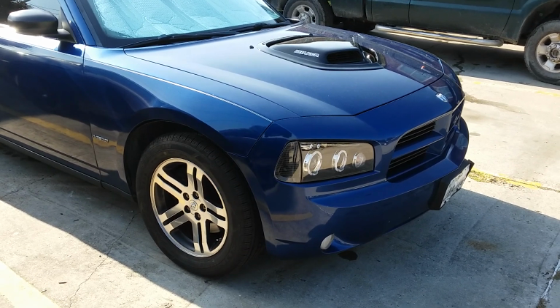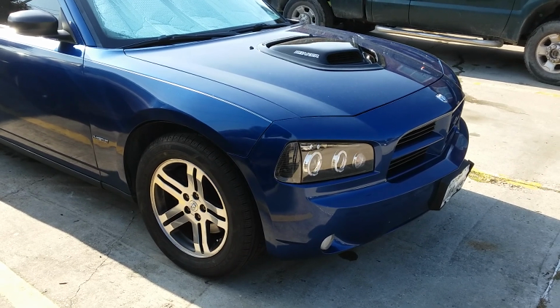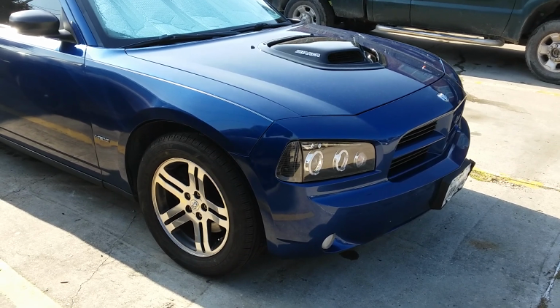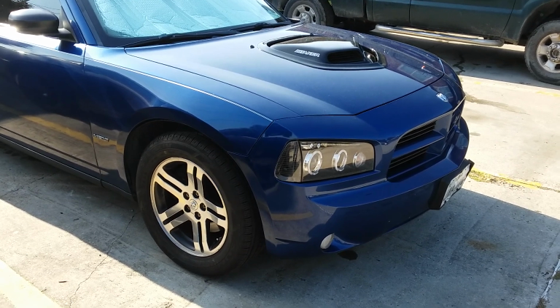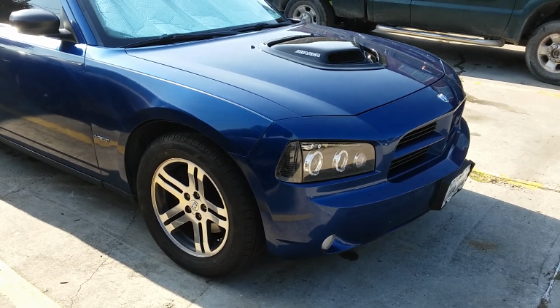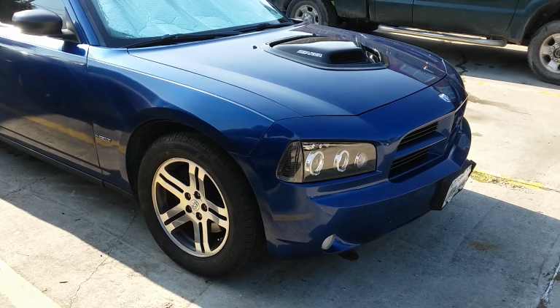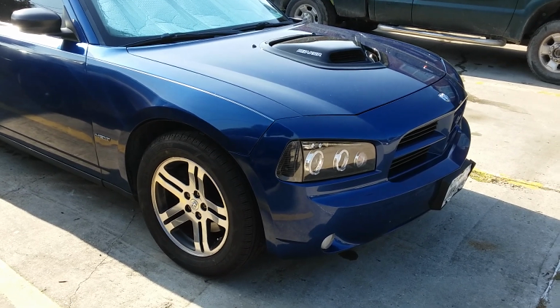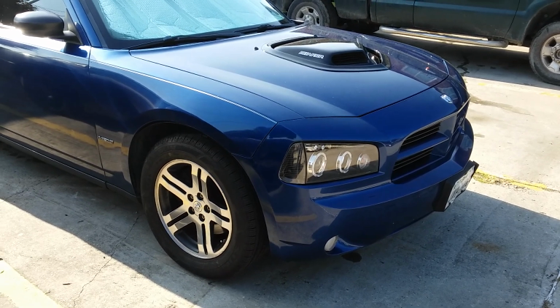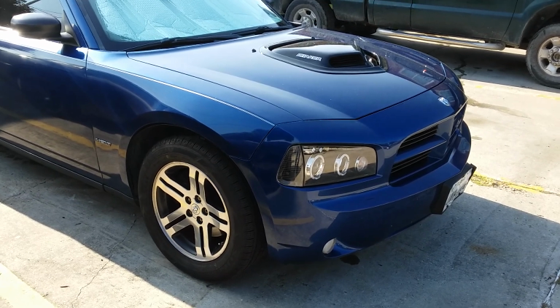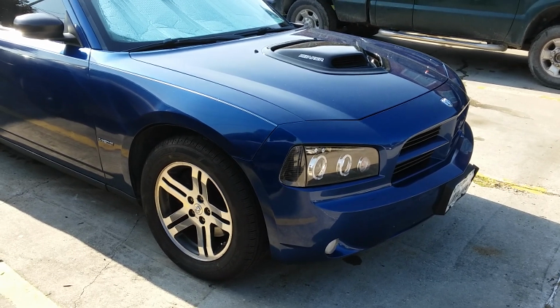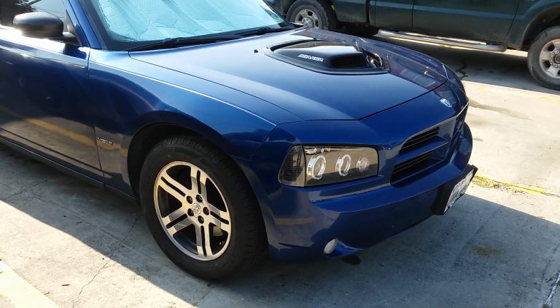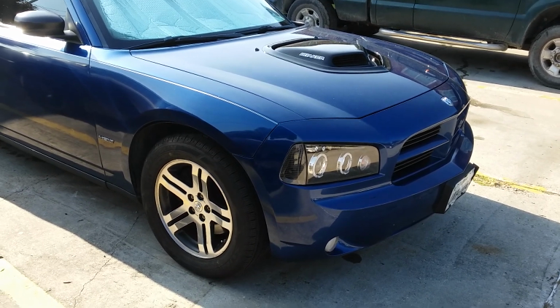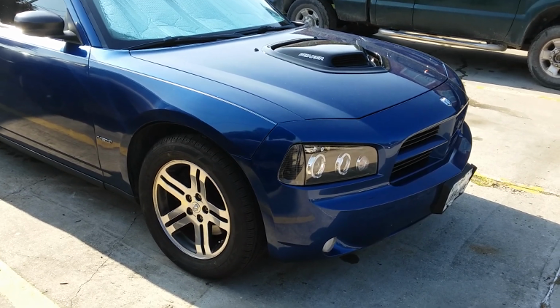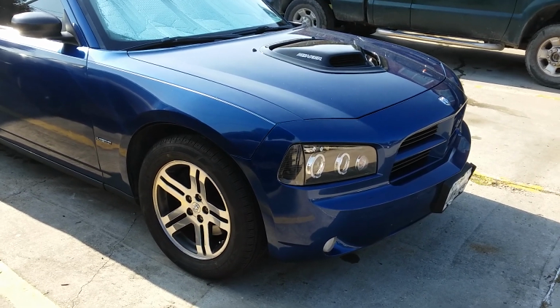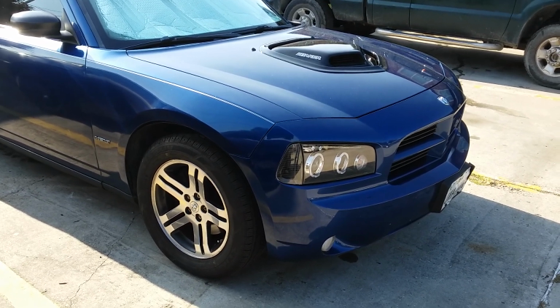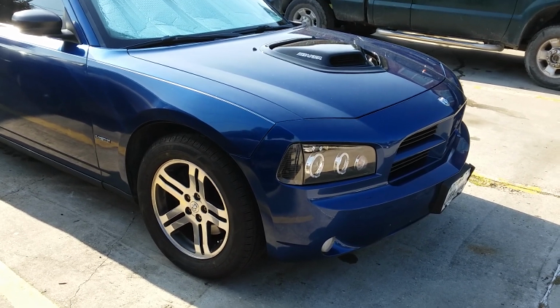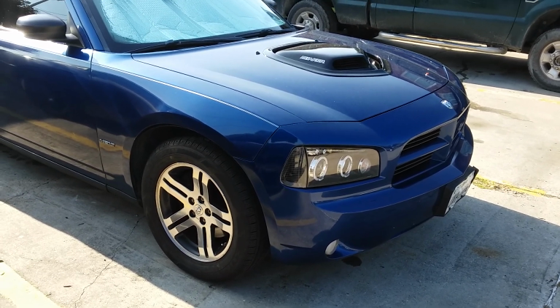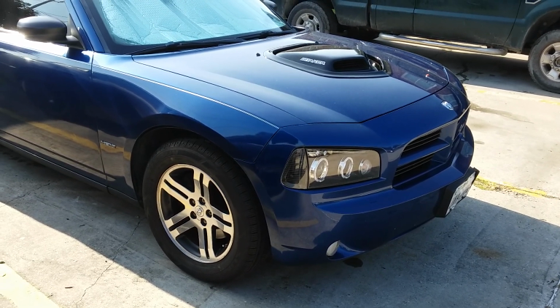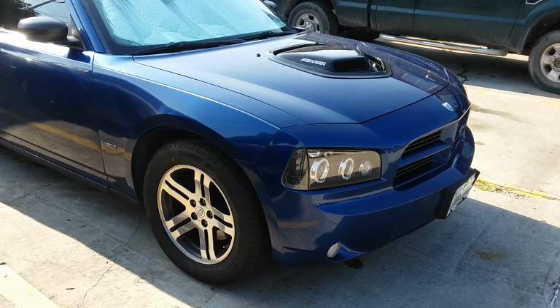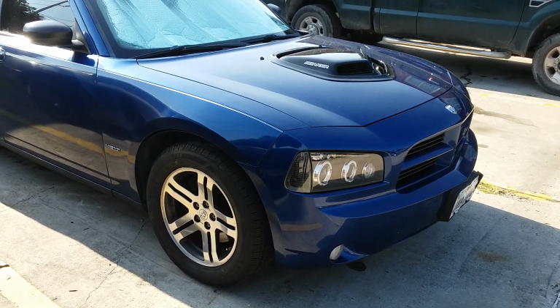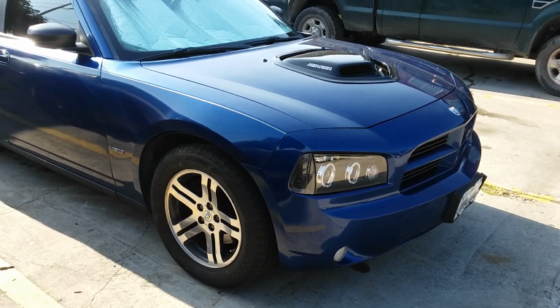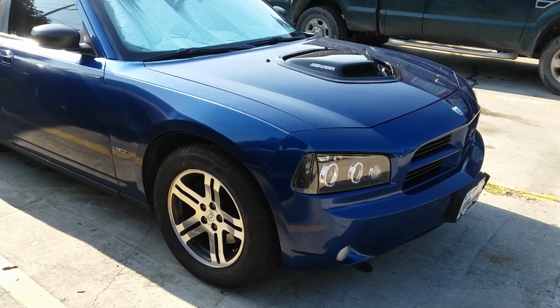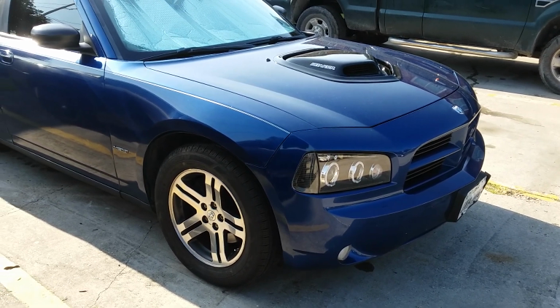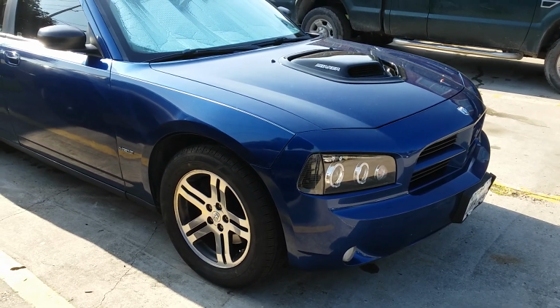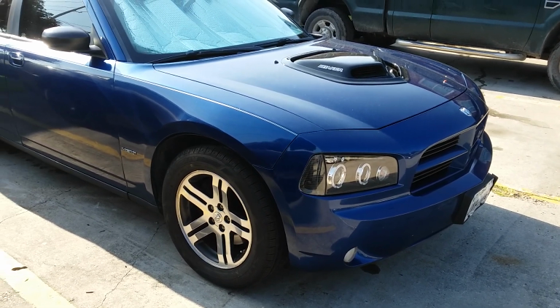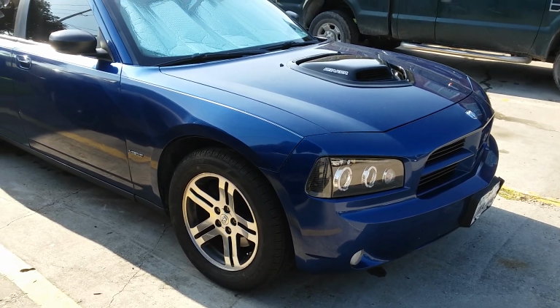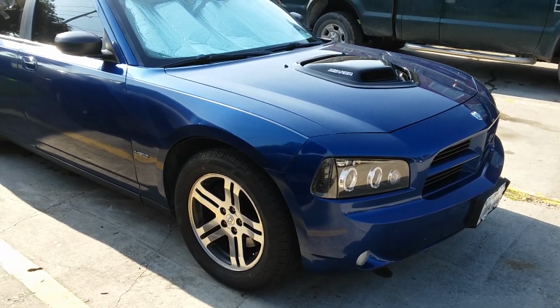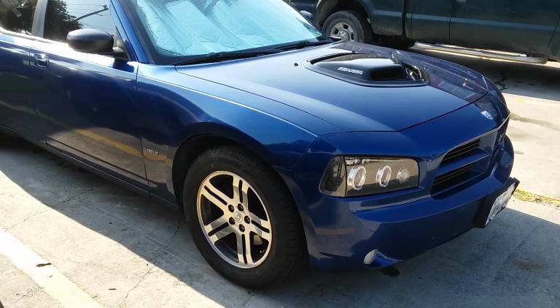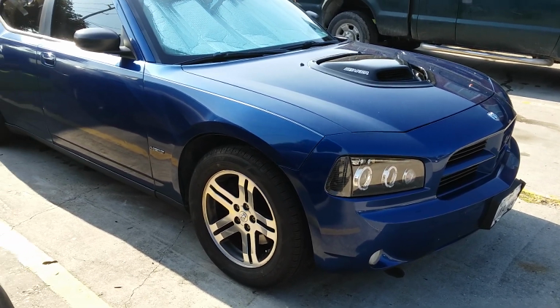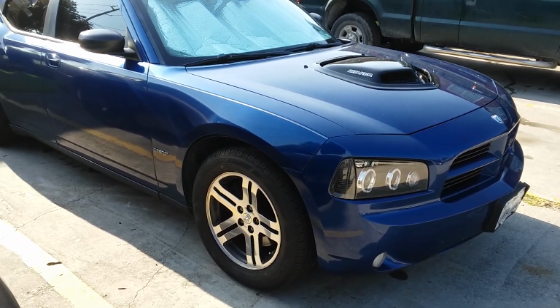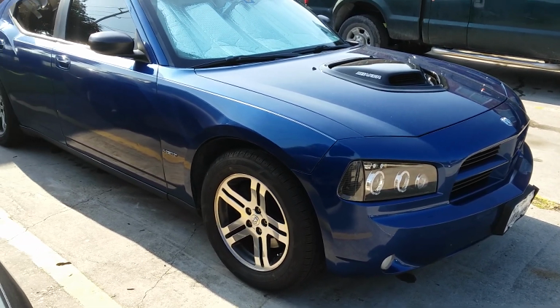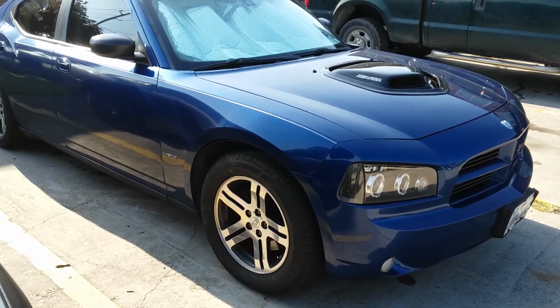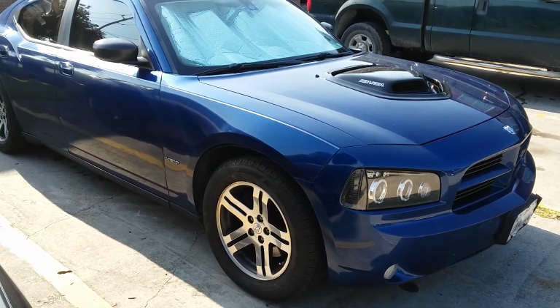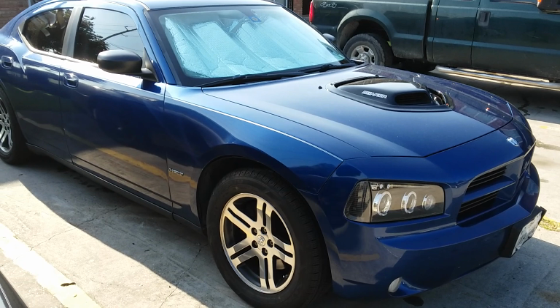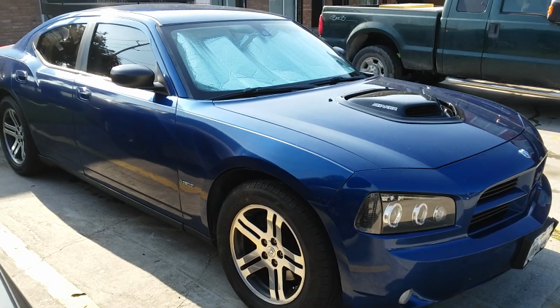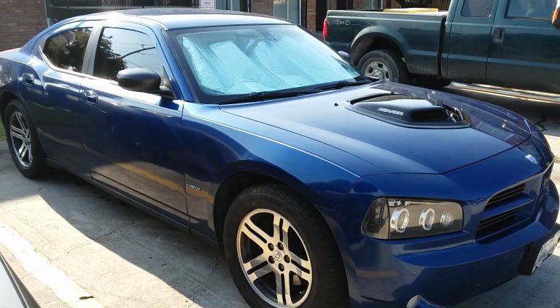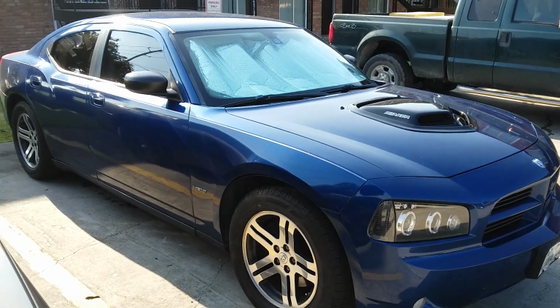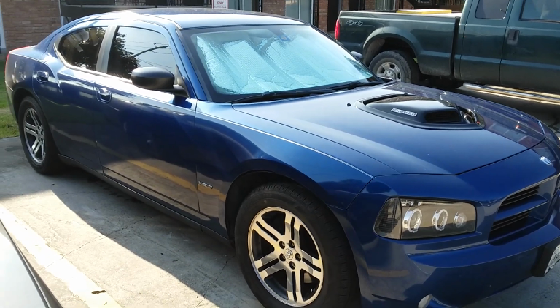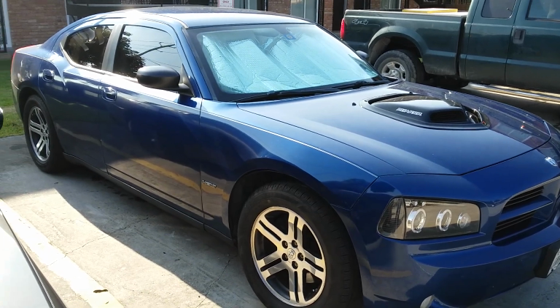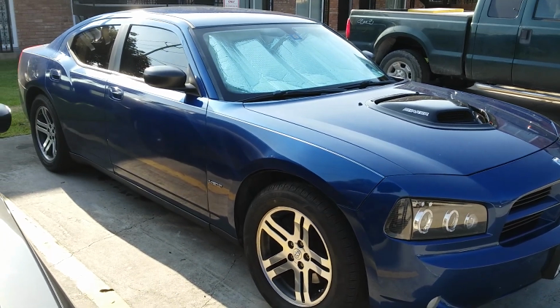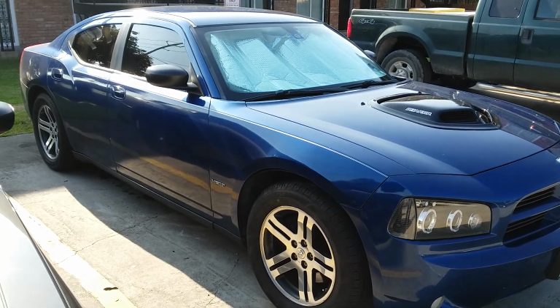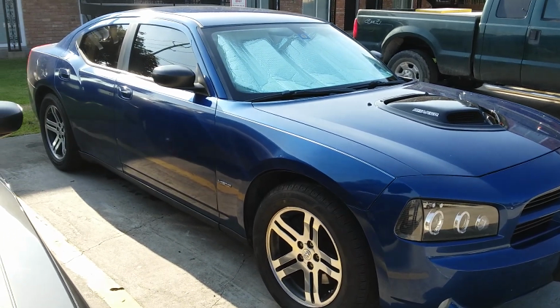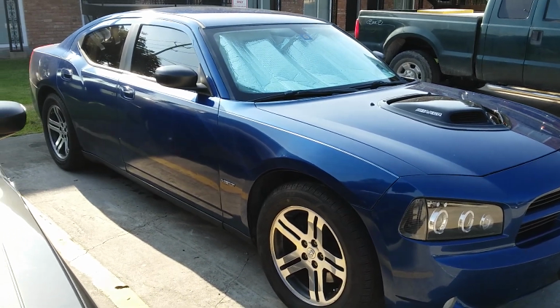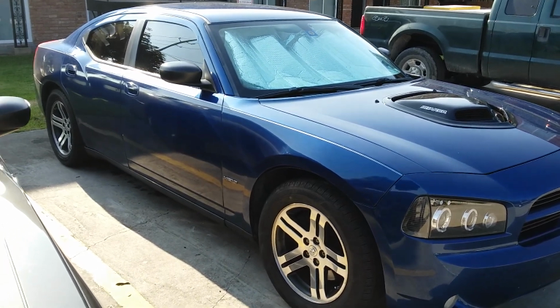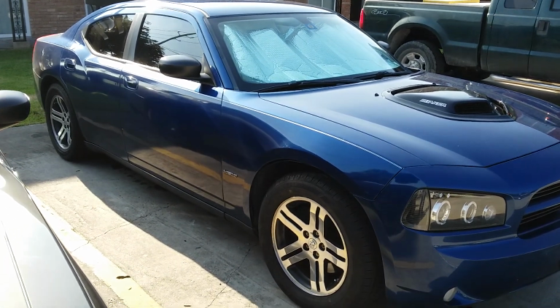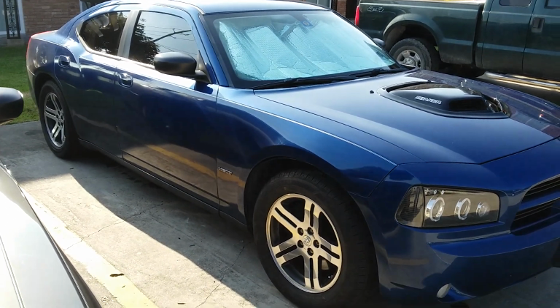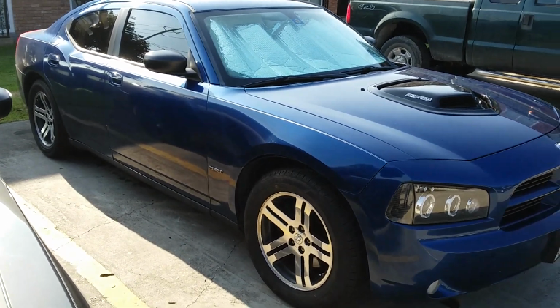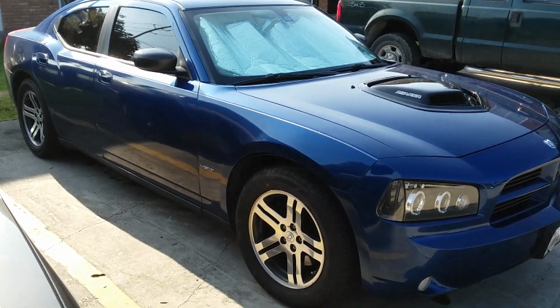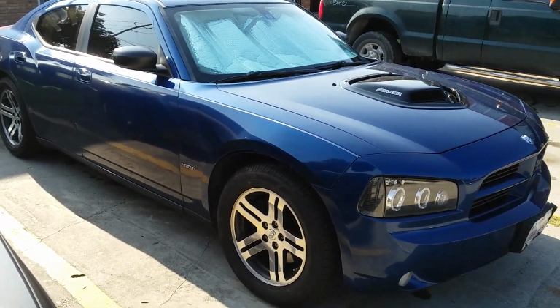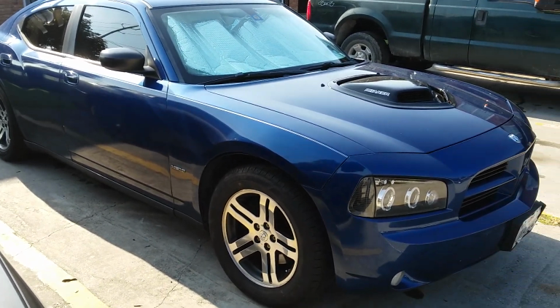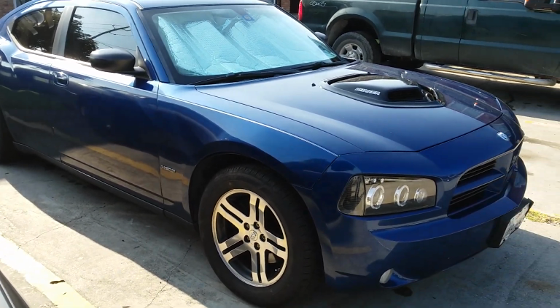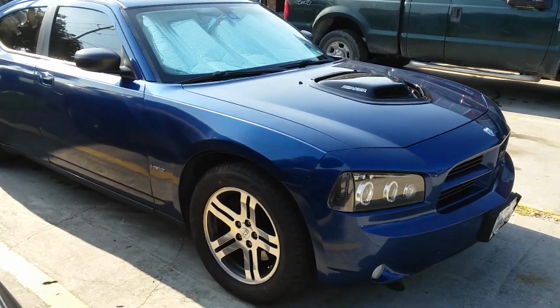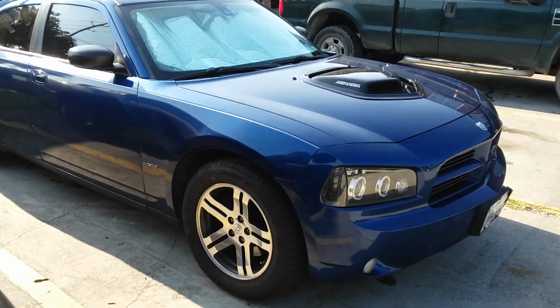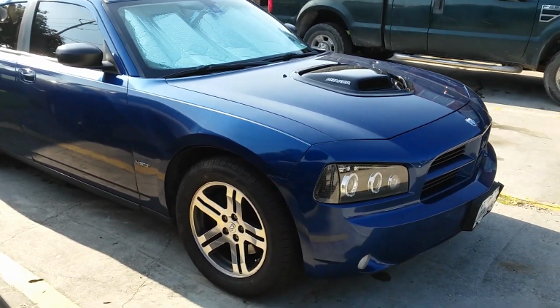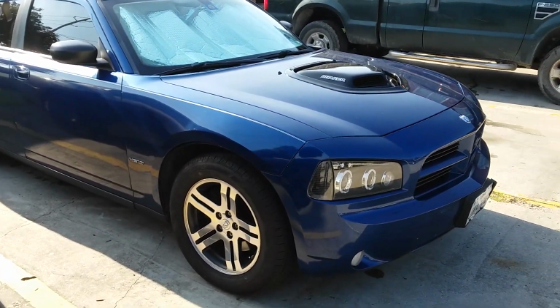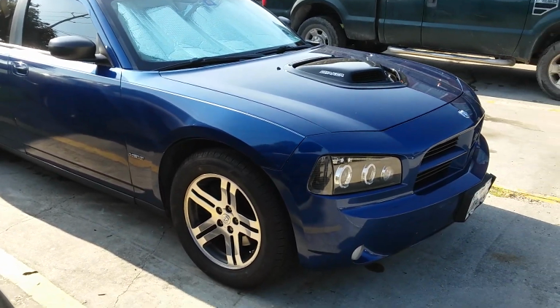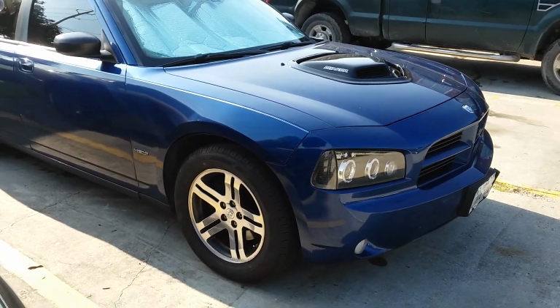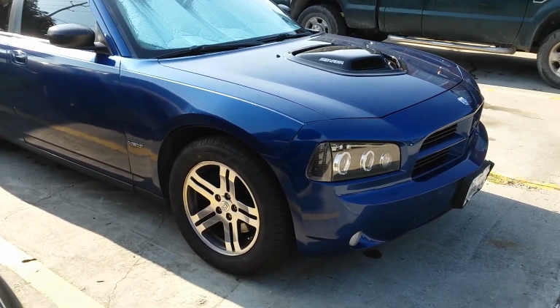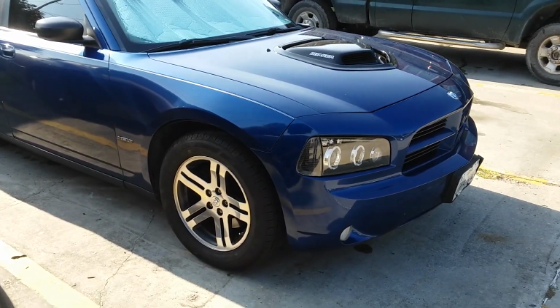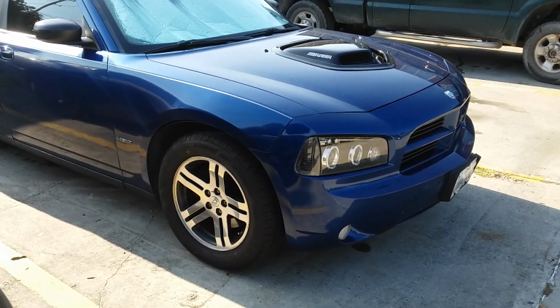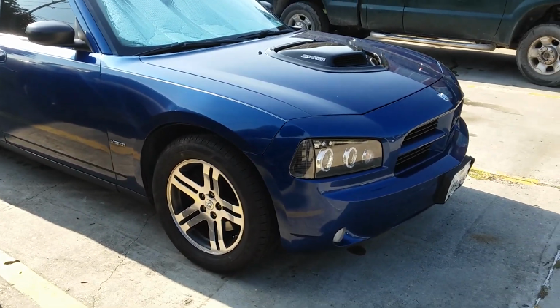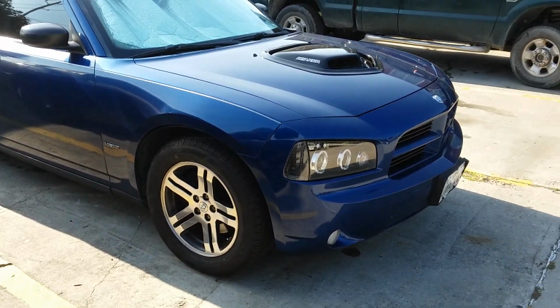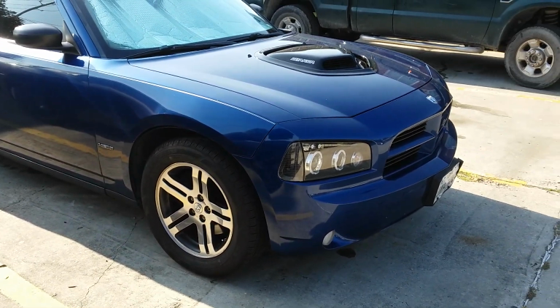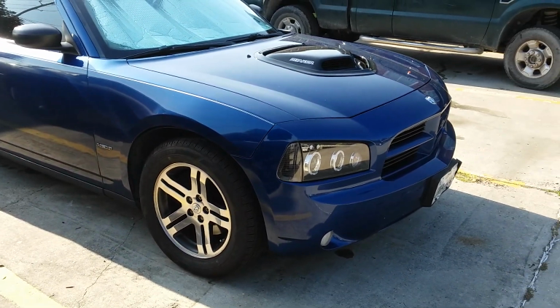I guess it looks better on the Challengers to me. I just had to stop and take a look at it, though. This is a clean one, though.